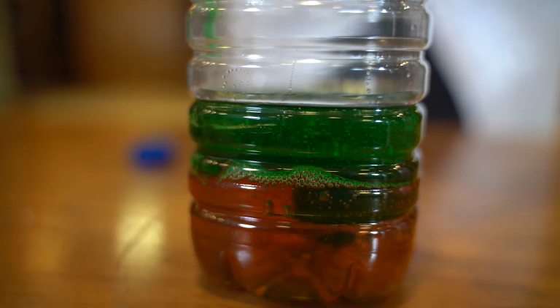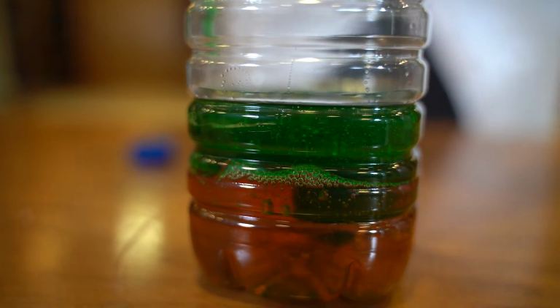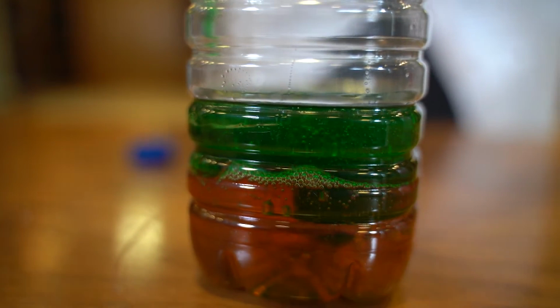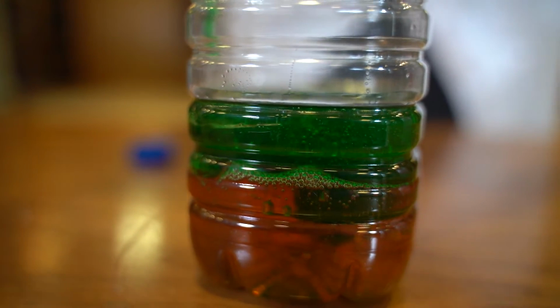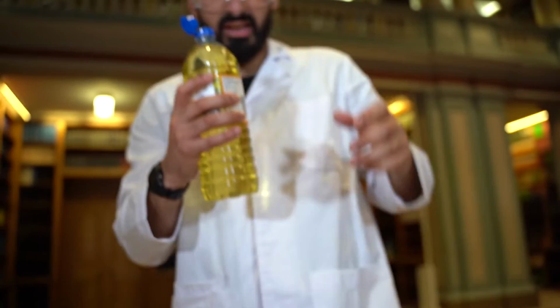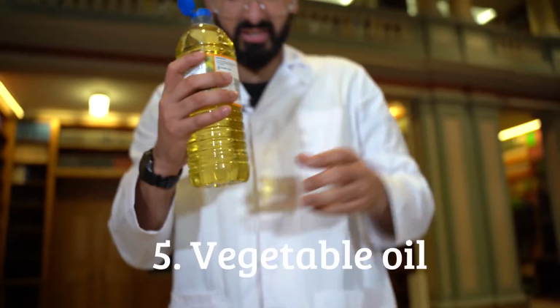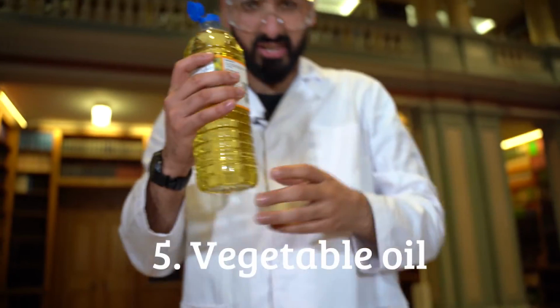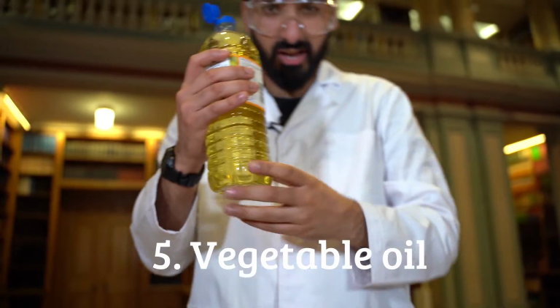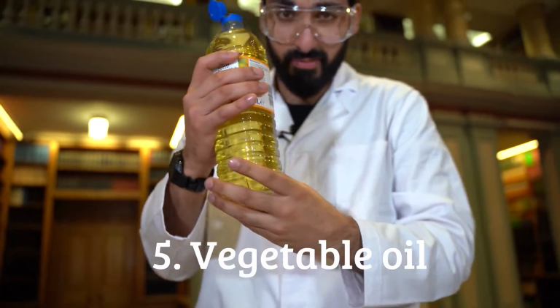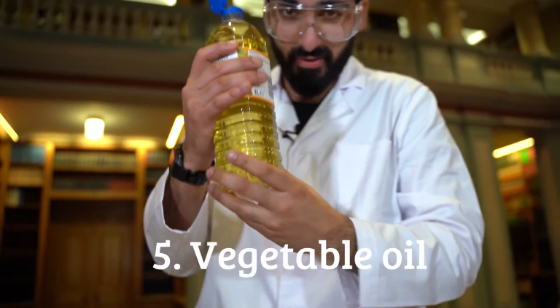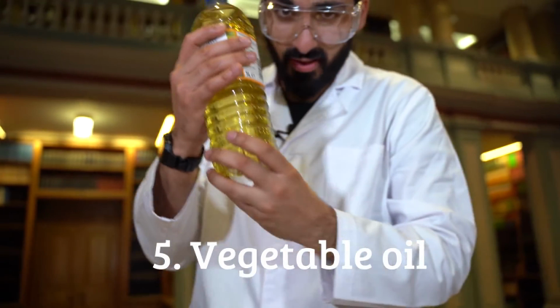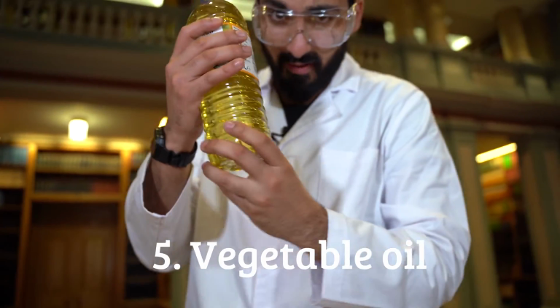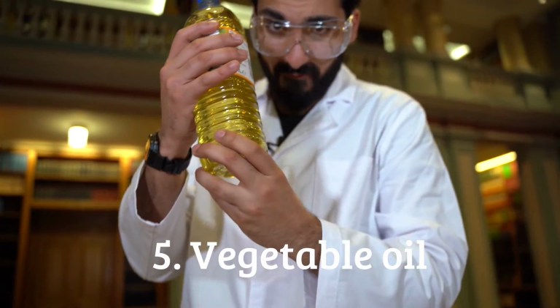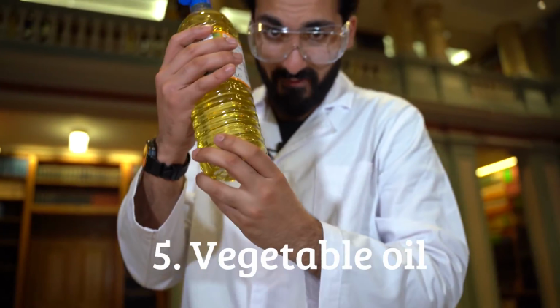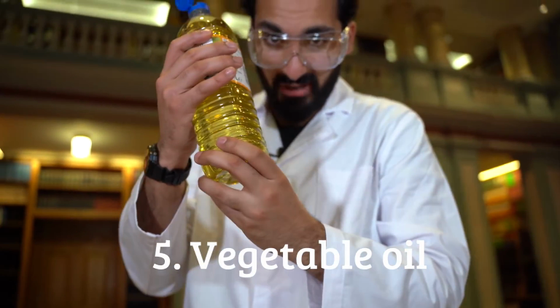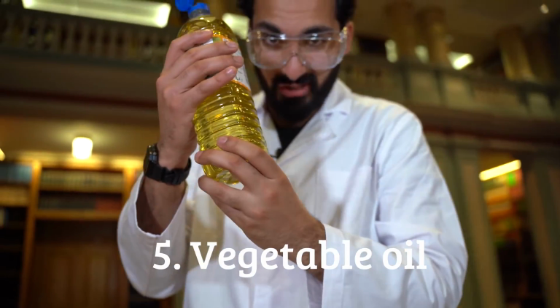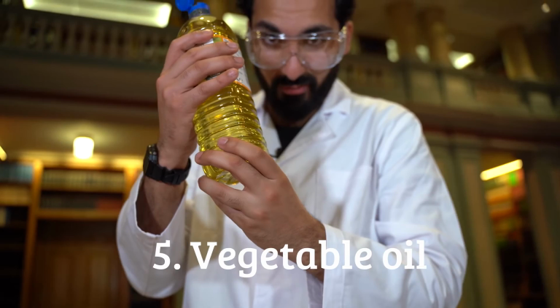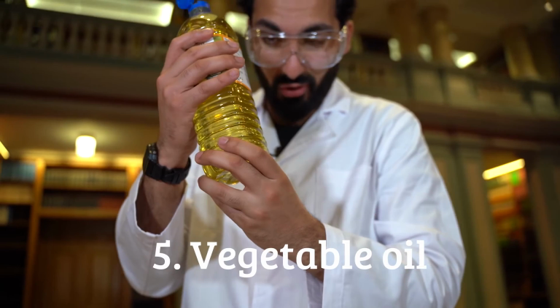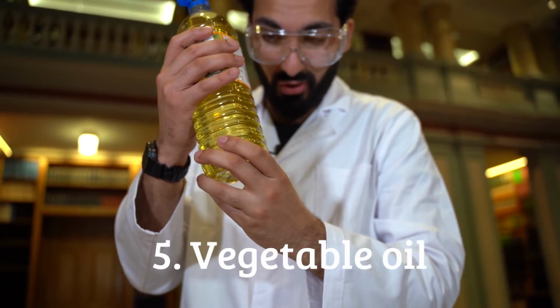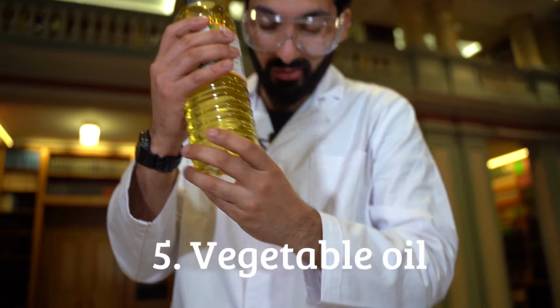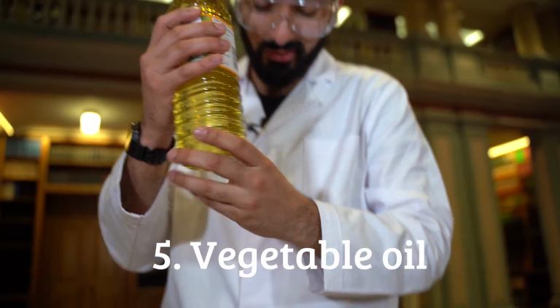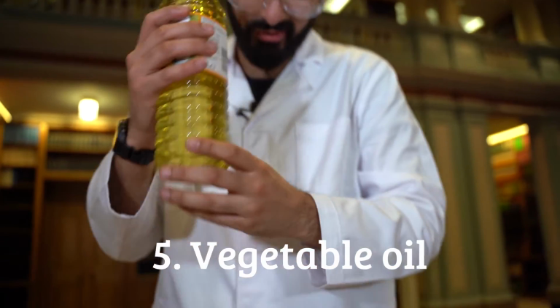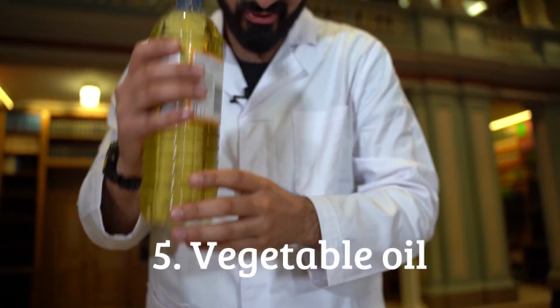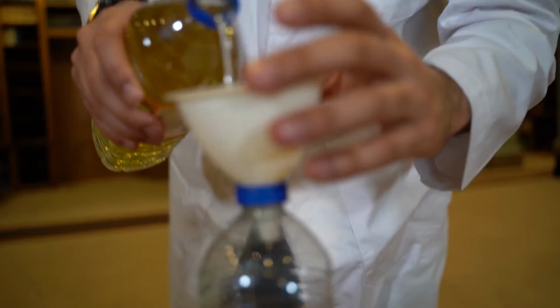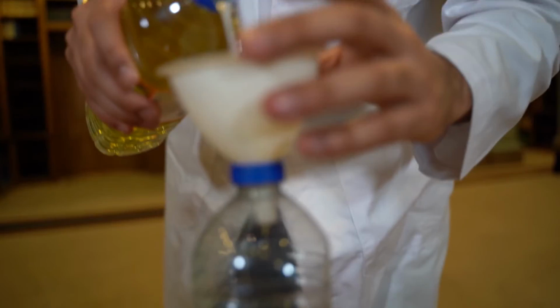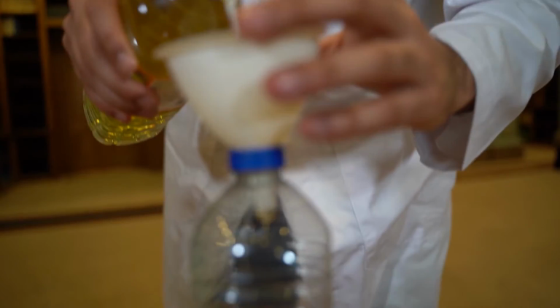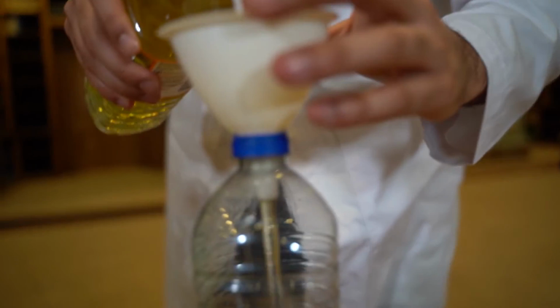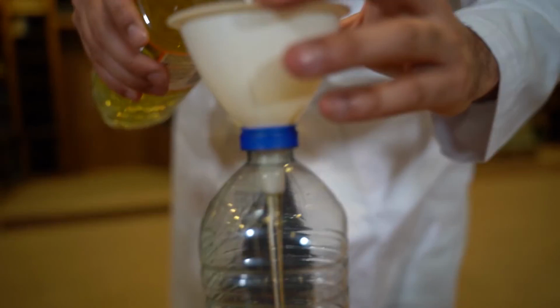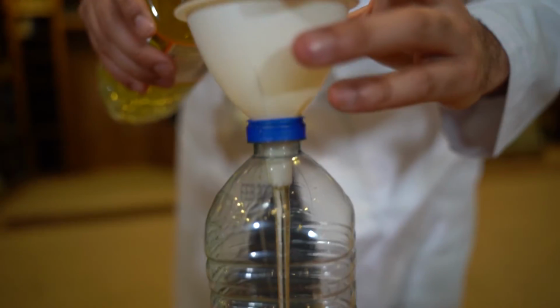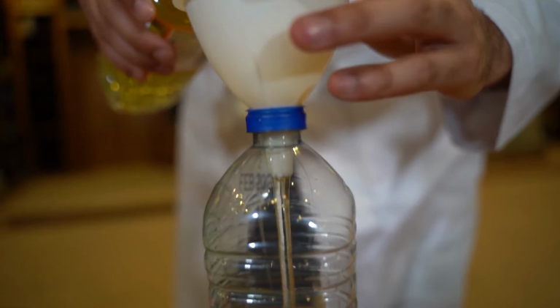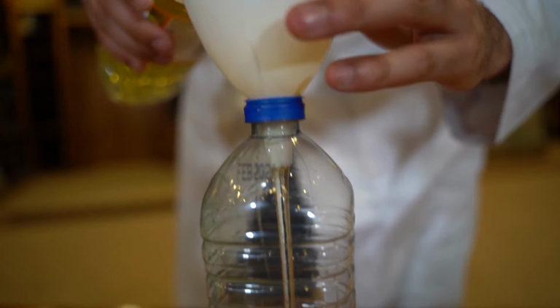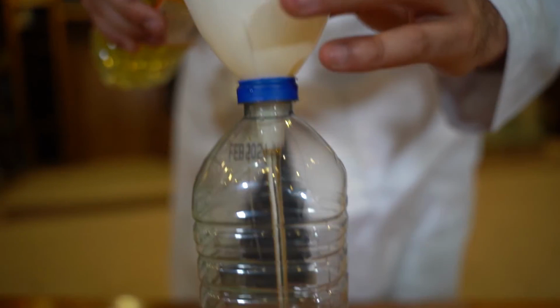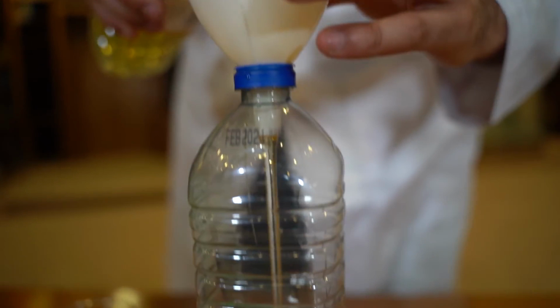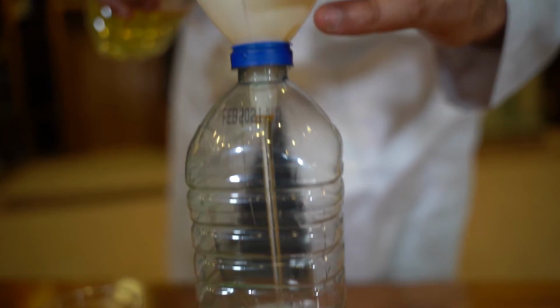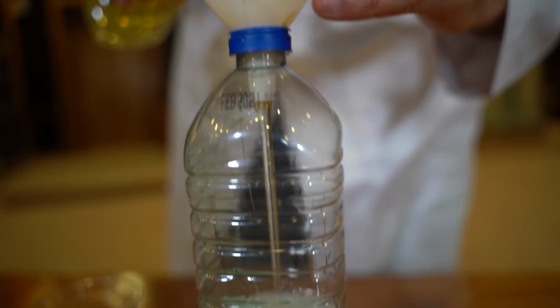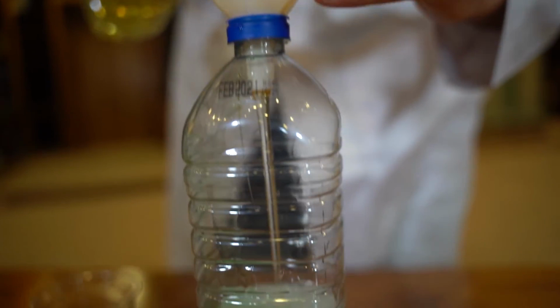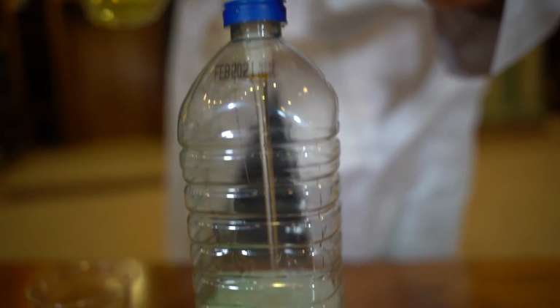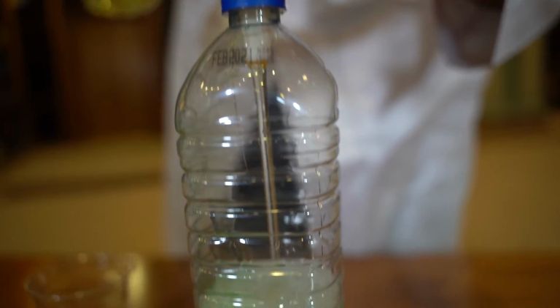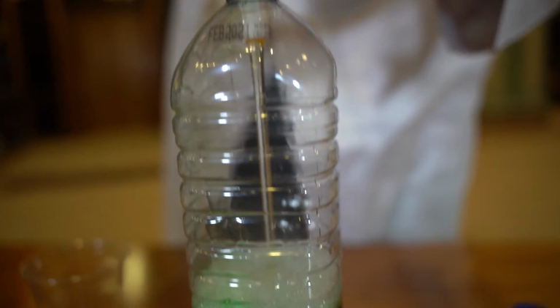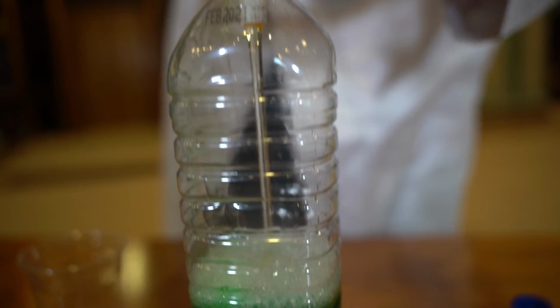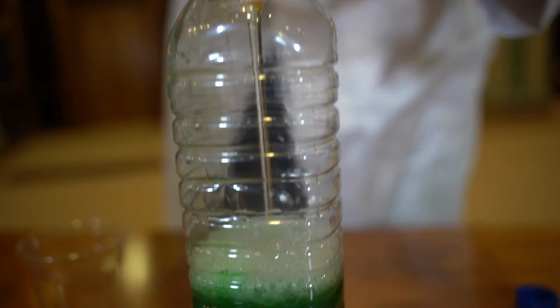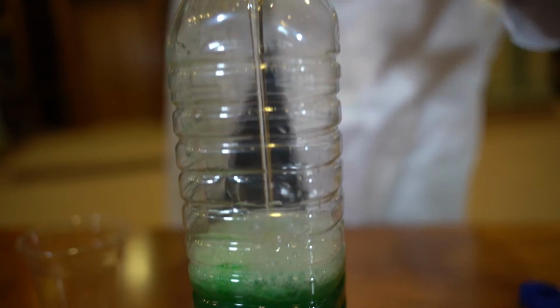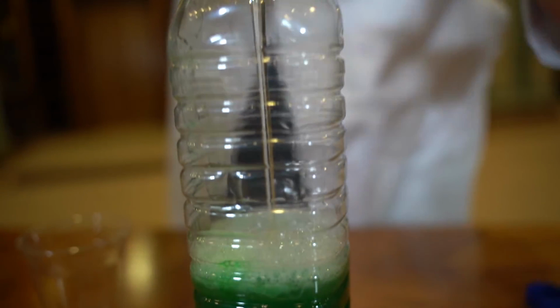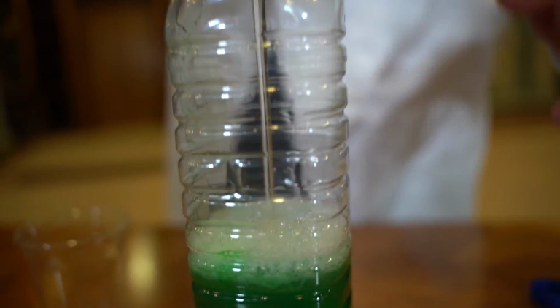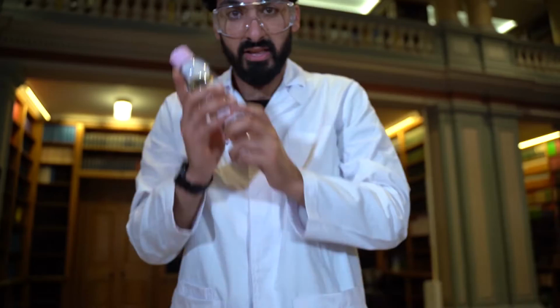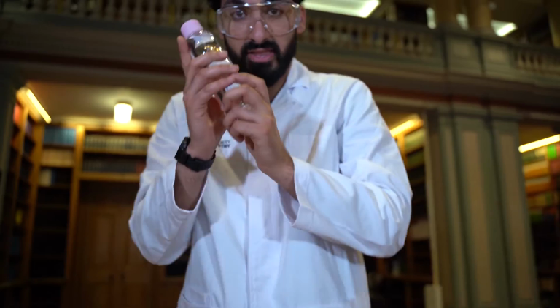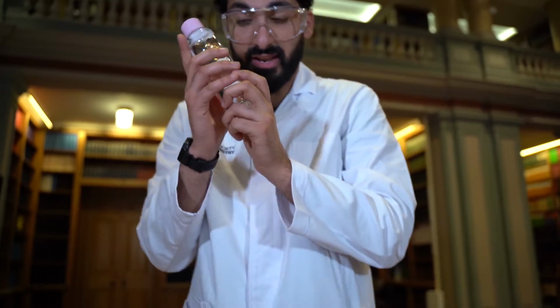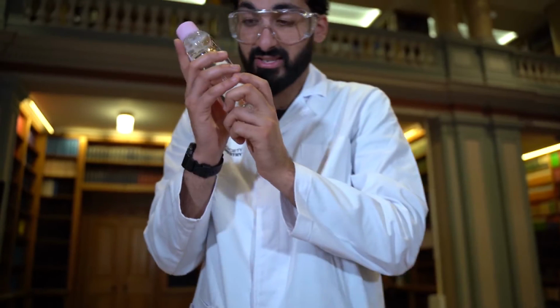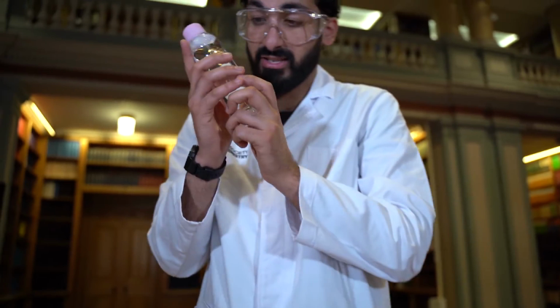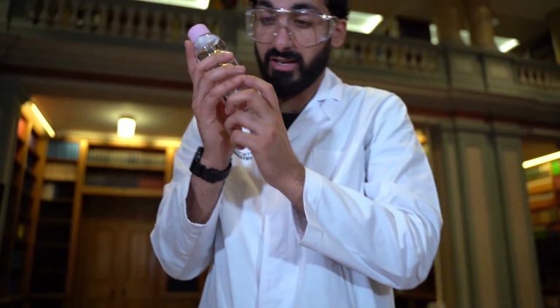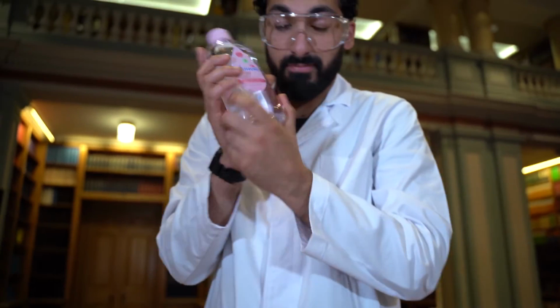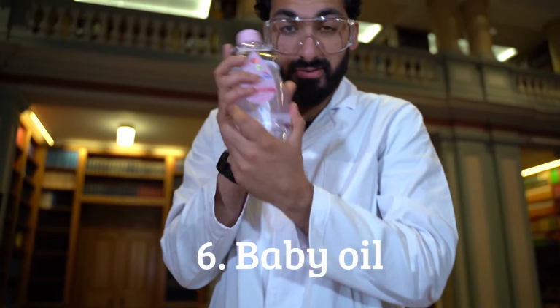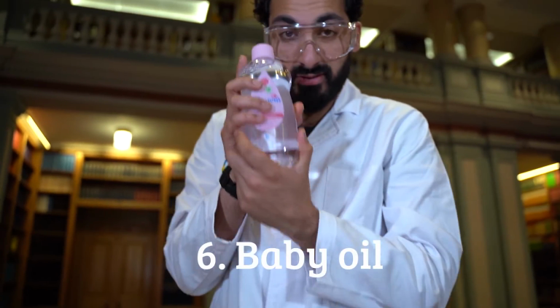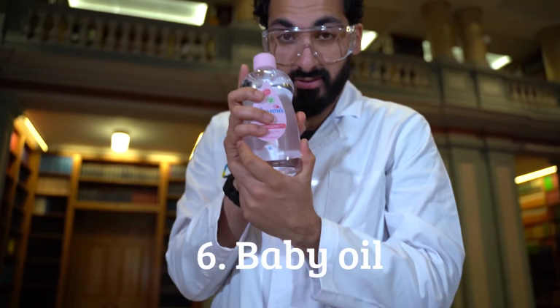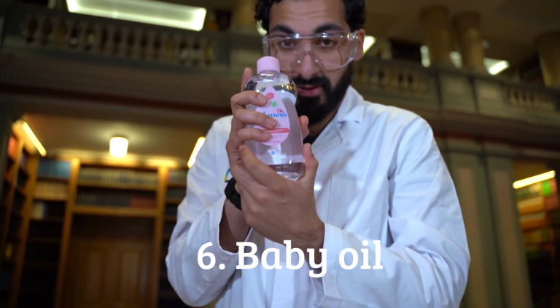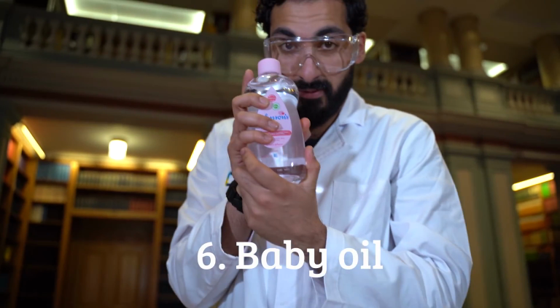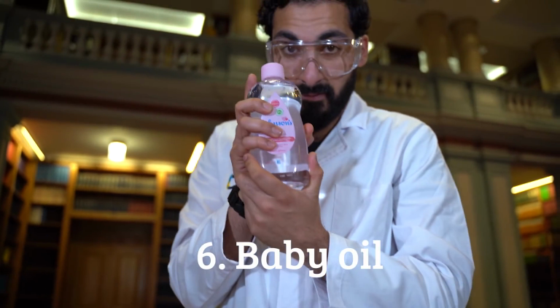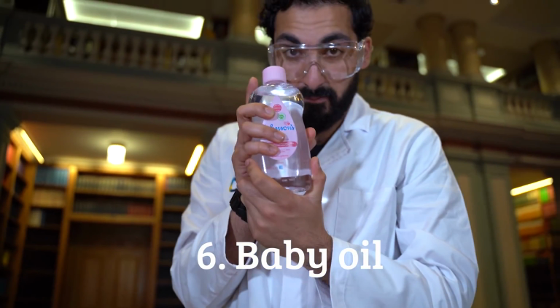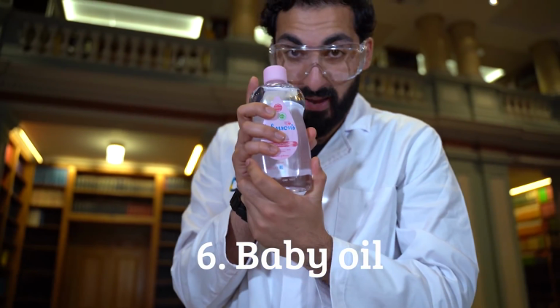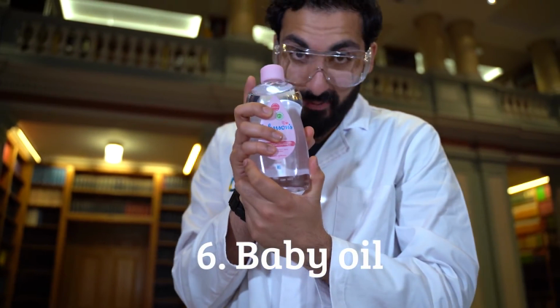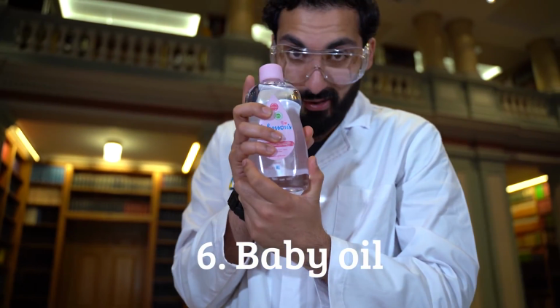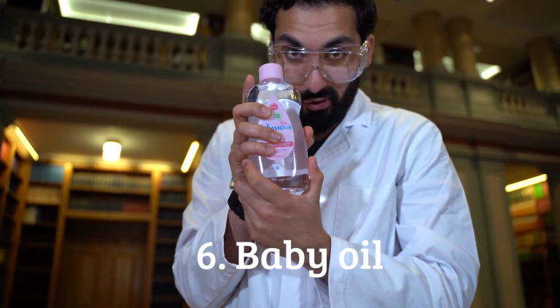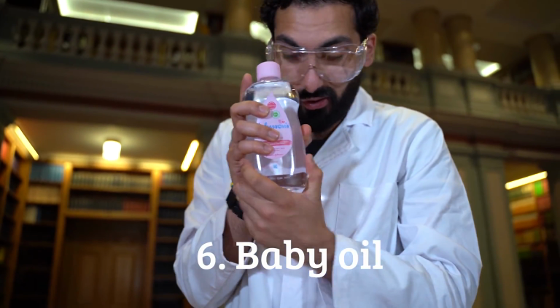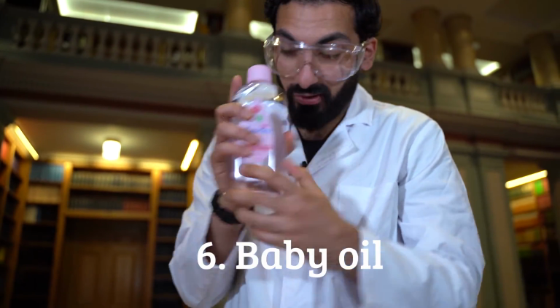Next up, vegetable oil. Next up, baby oil.